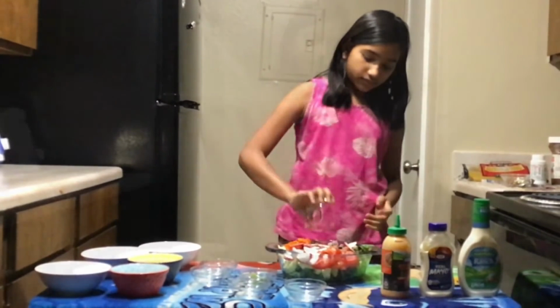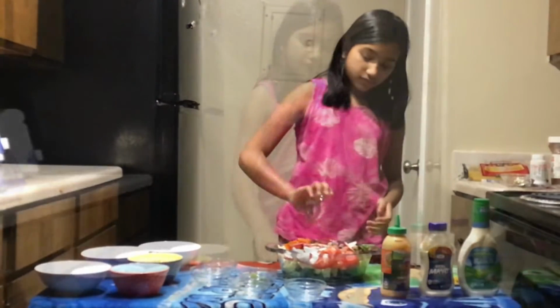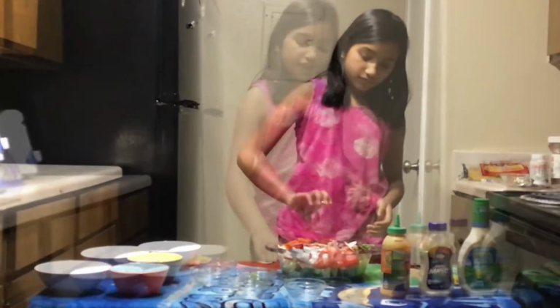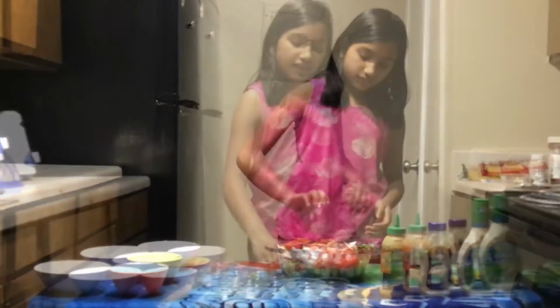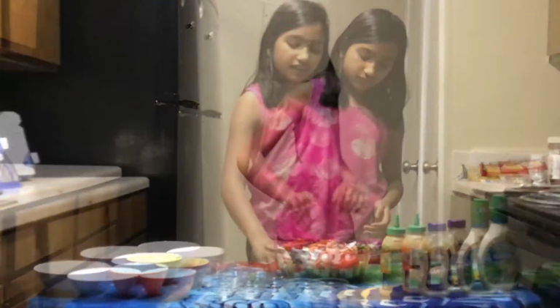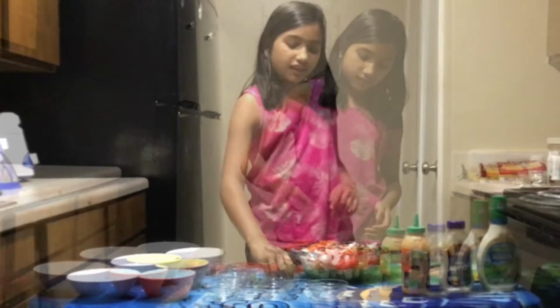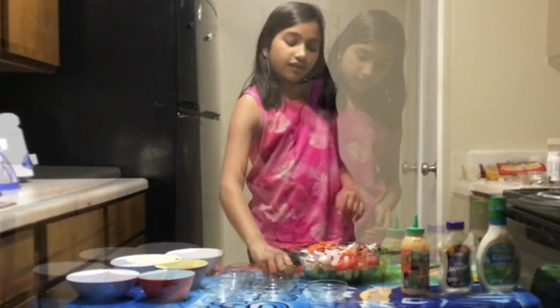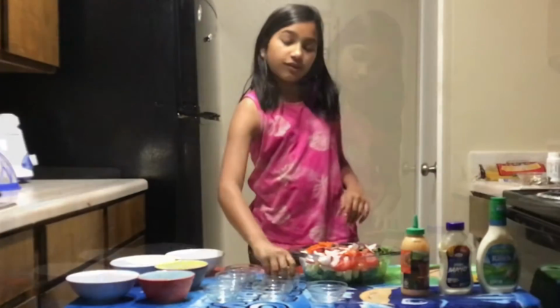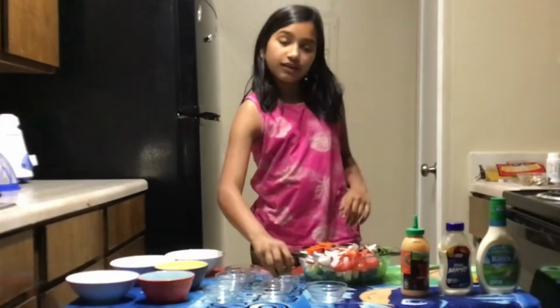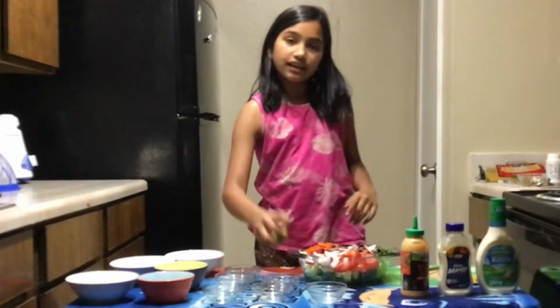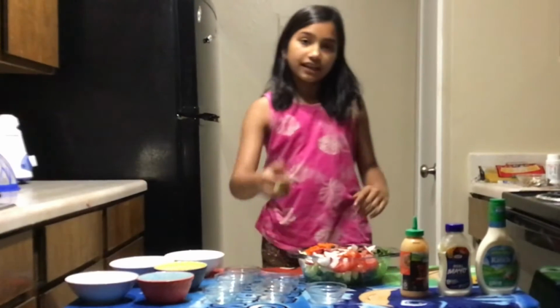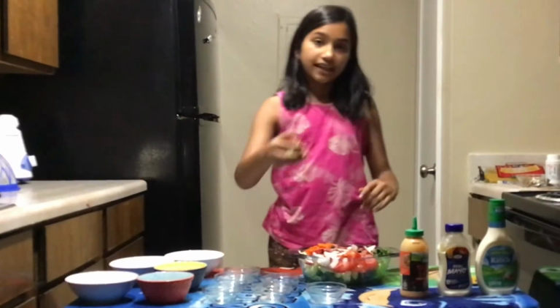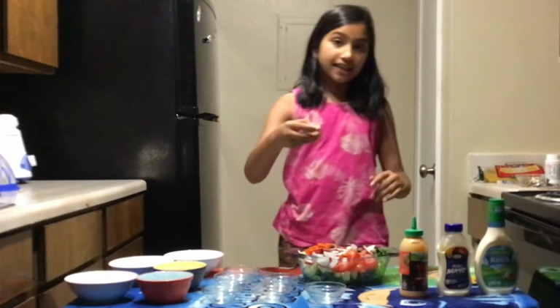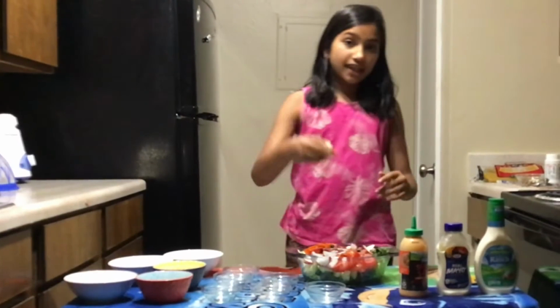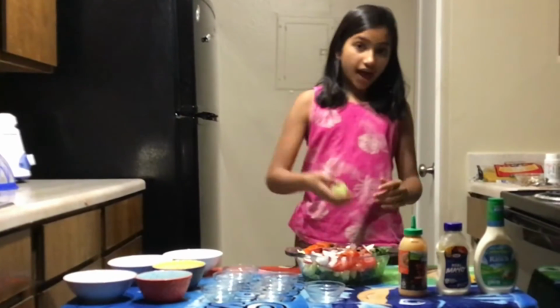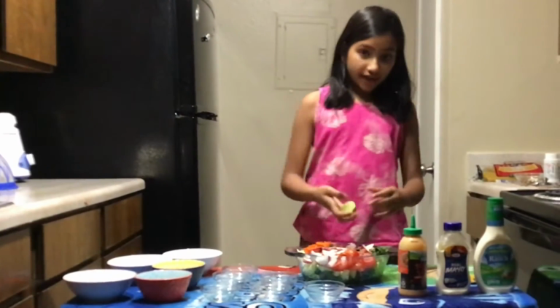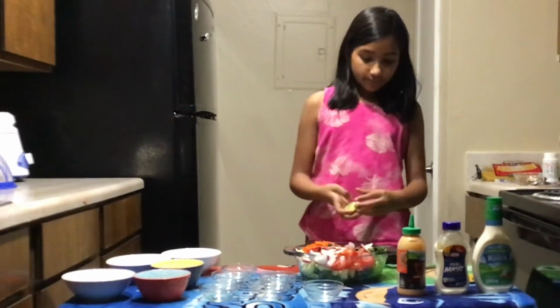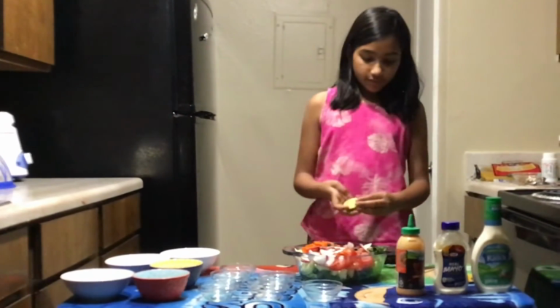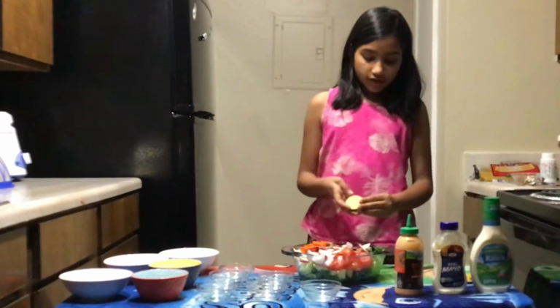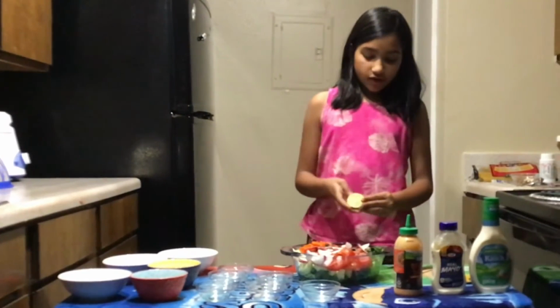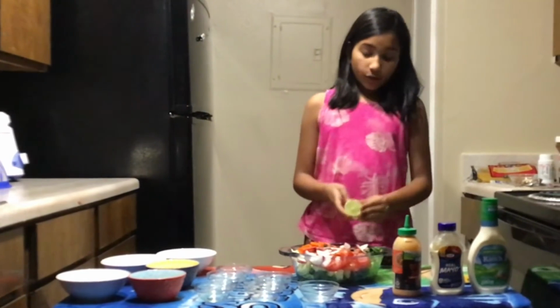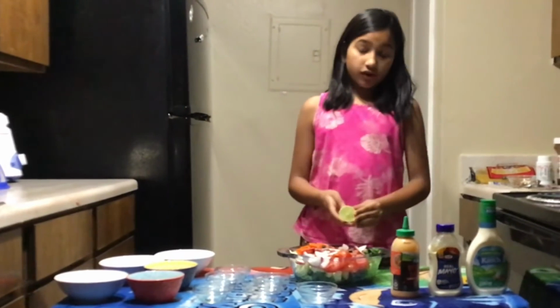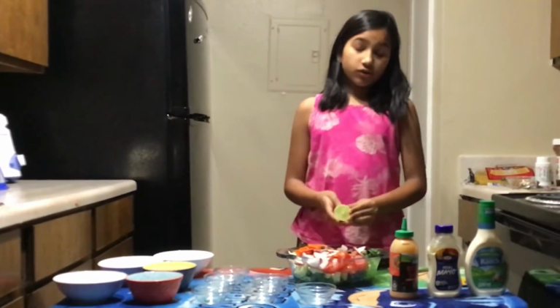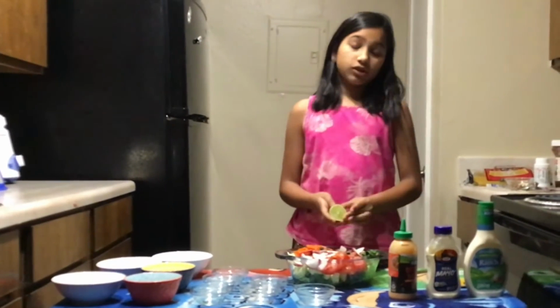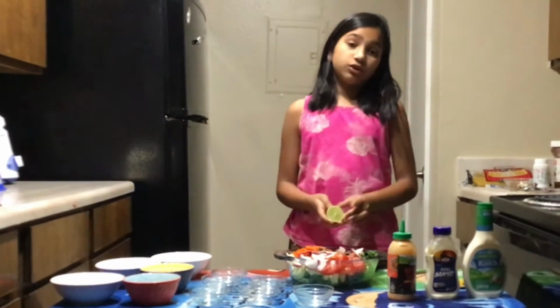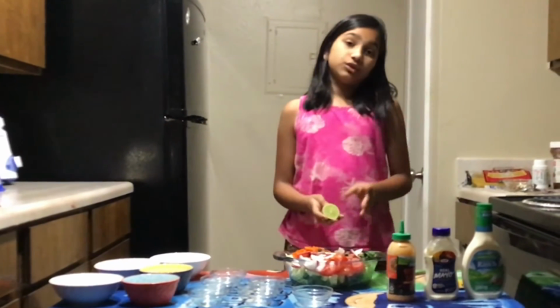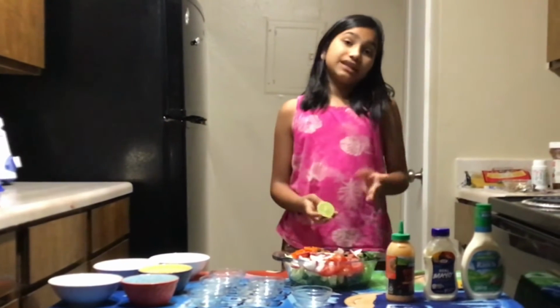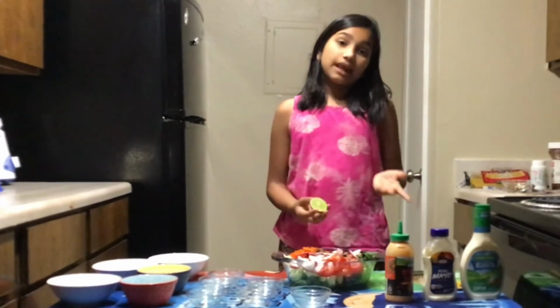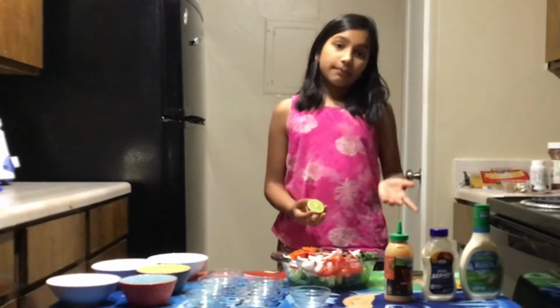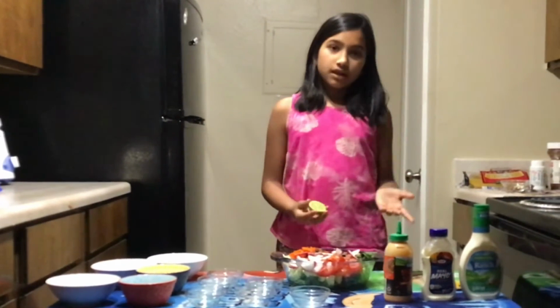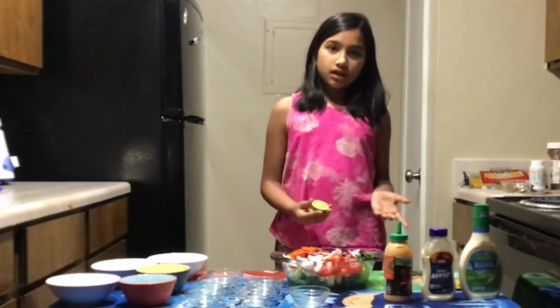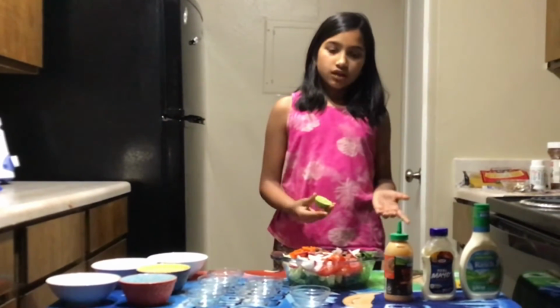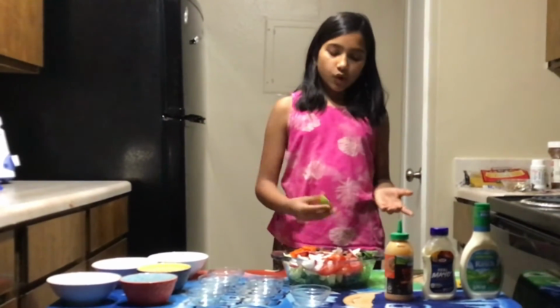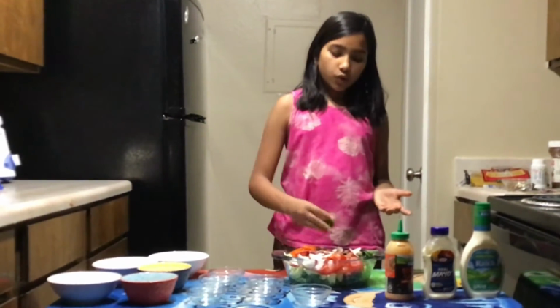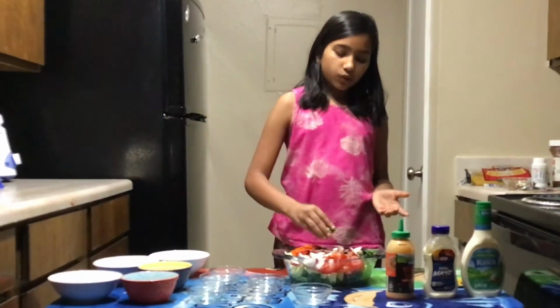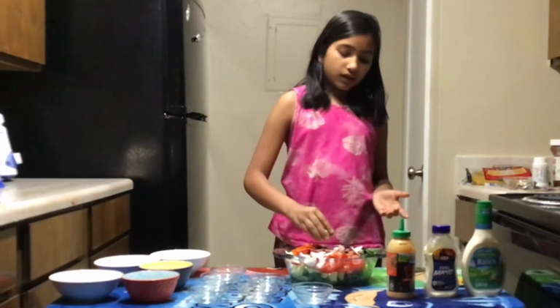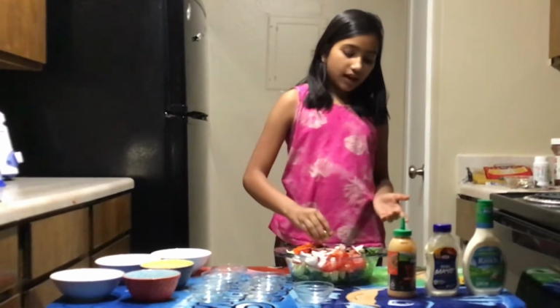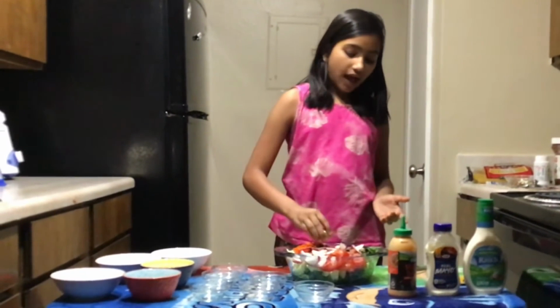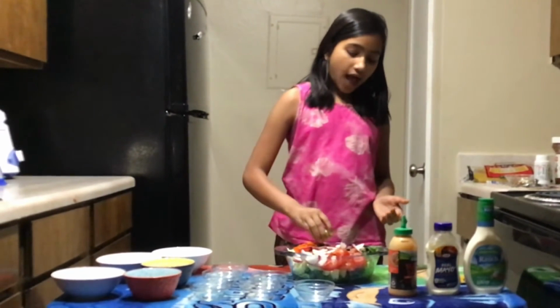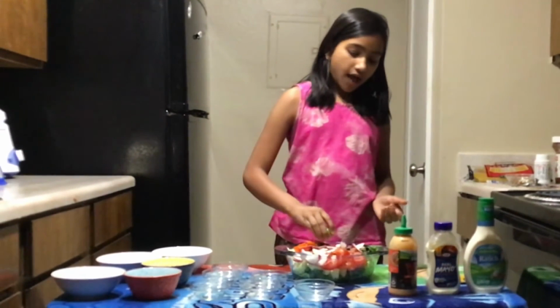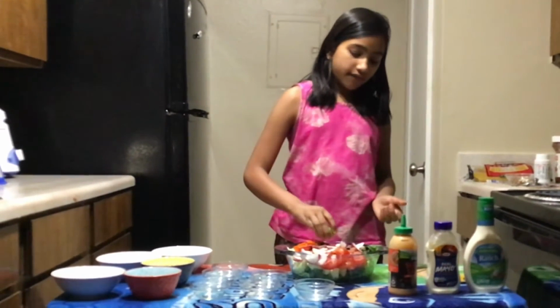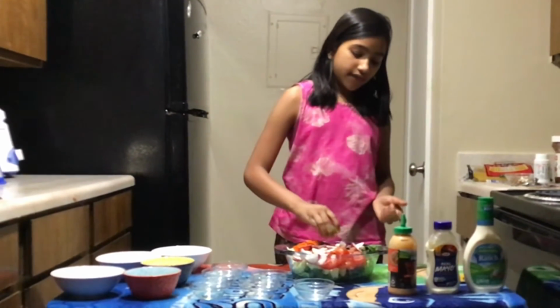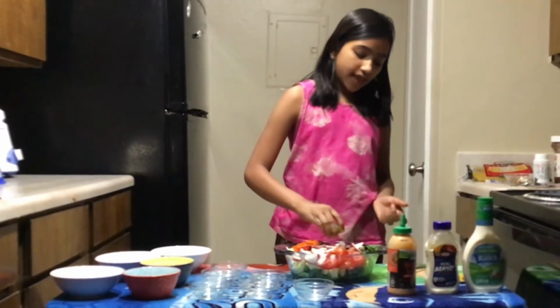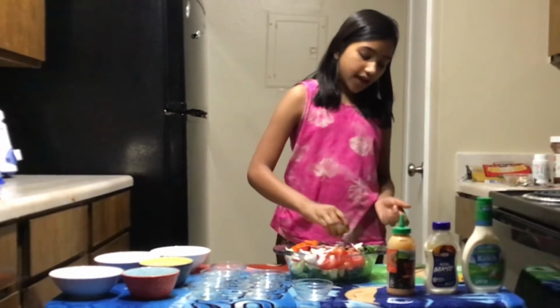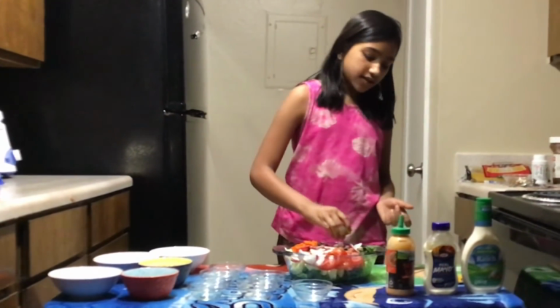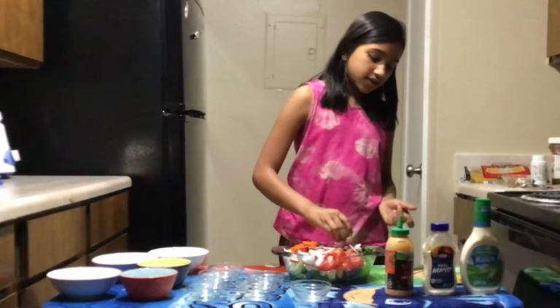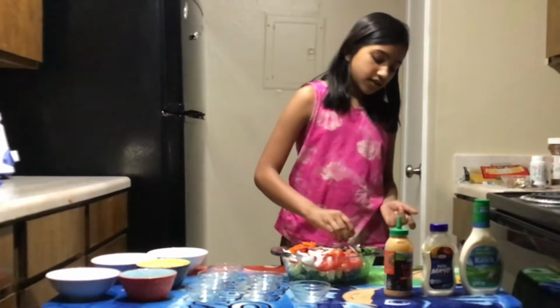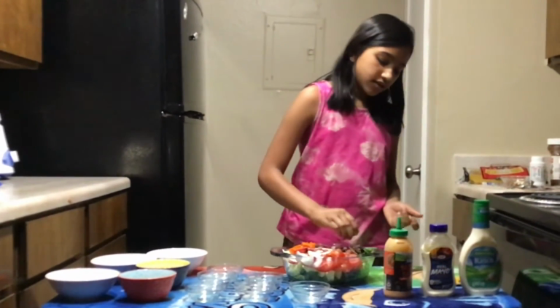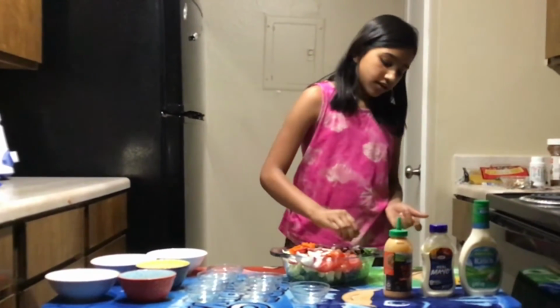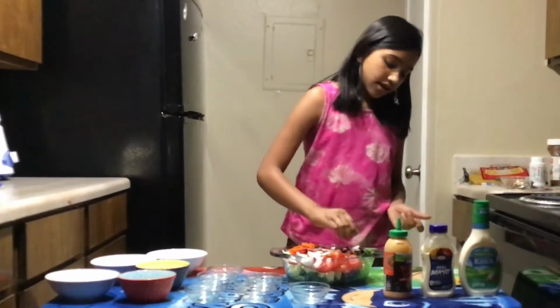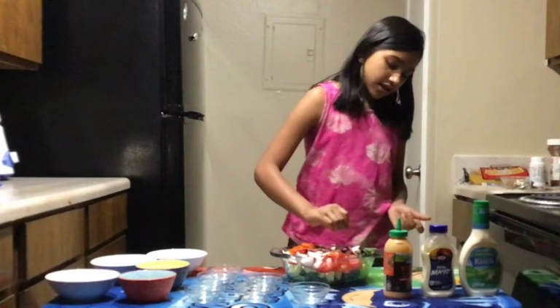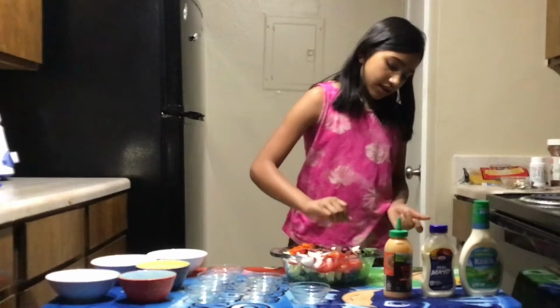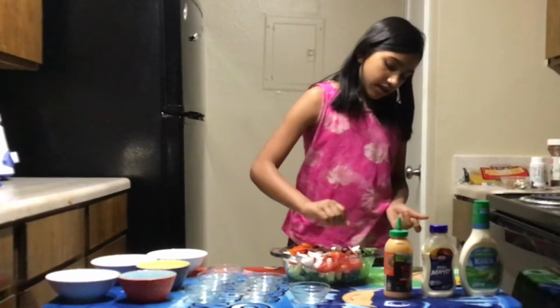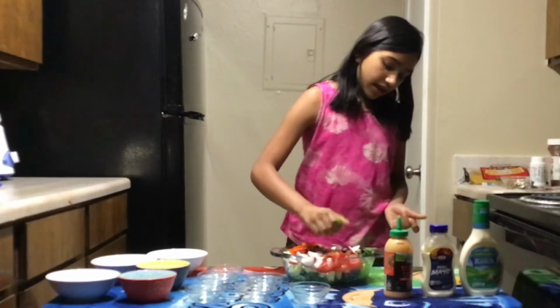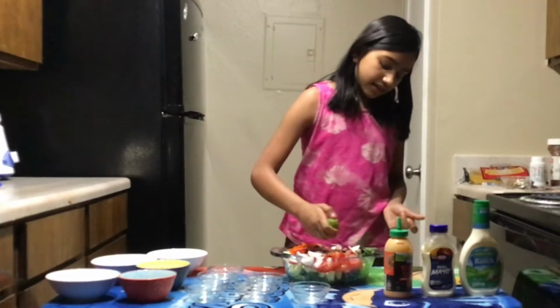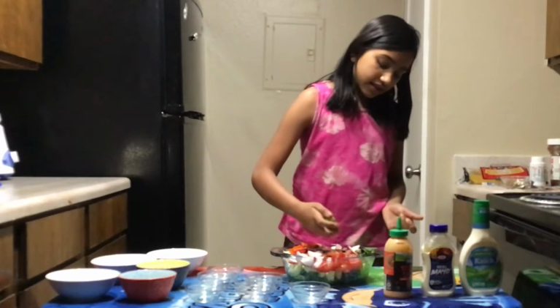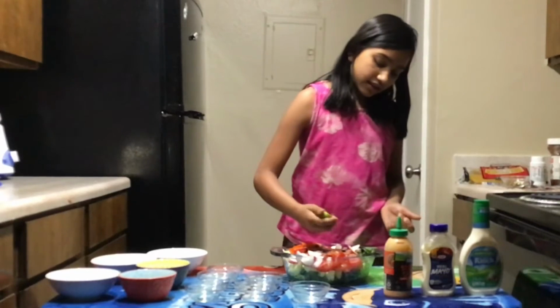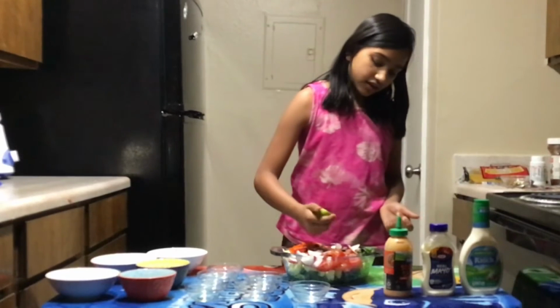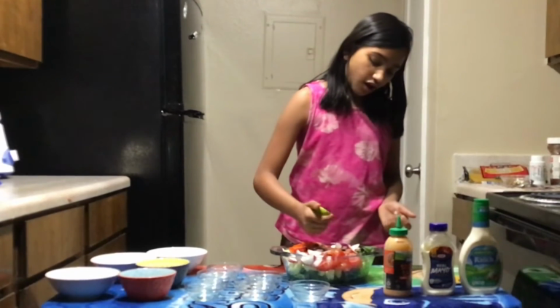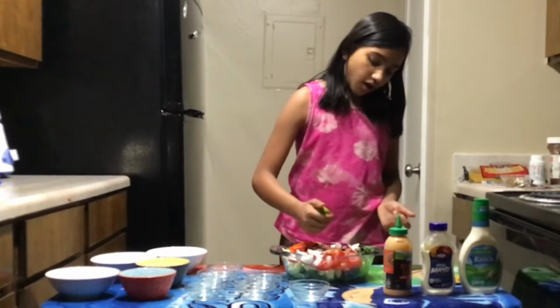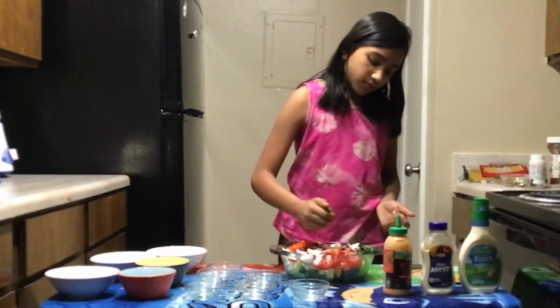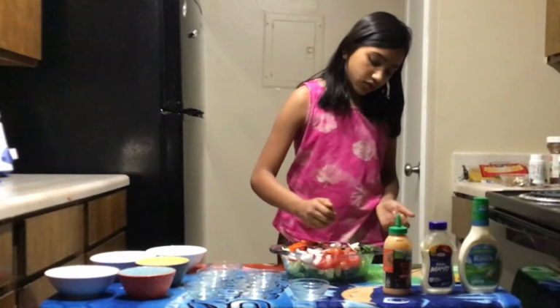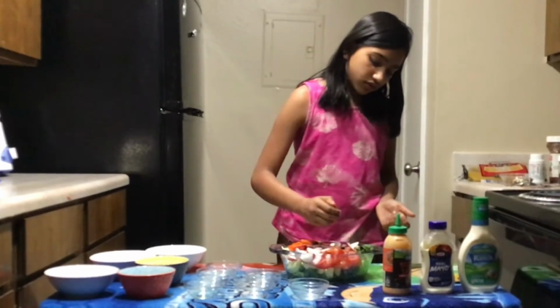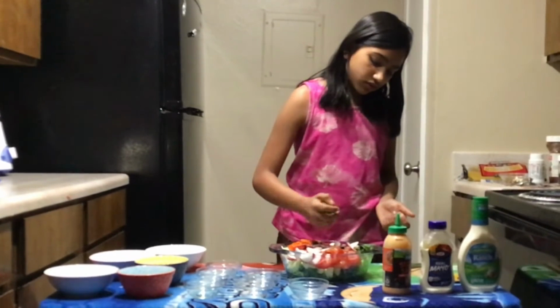The next ingredient you need is lime, or you can use lemon — you need half of that, and this is optional.